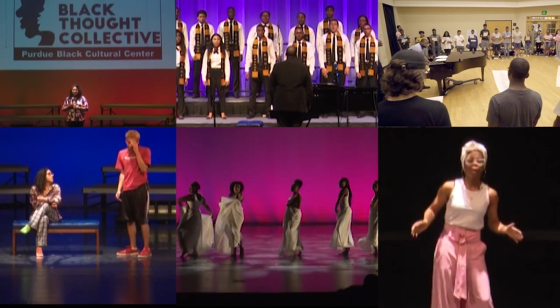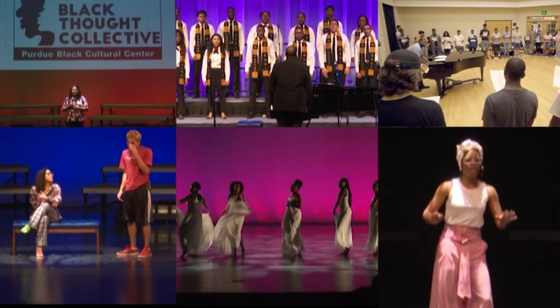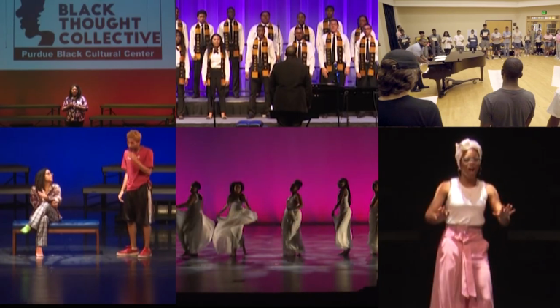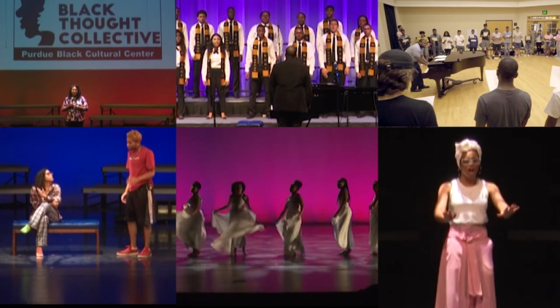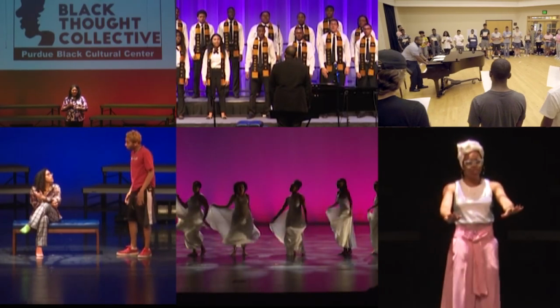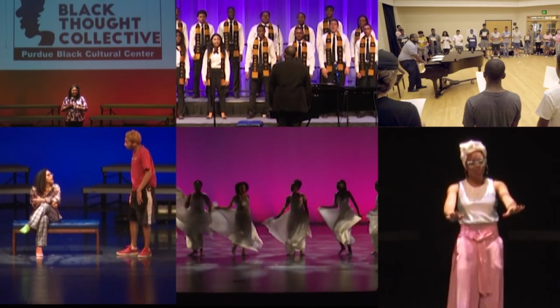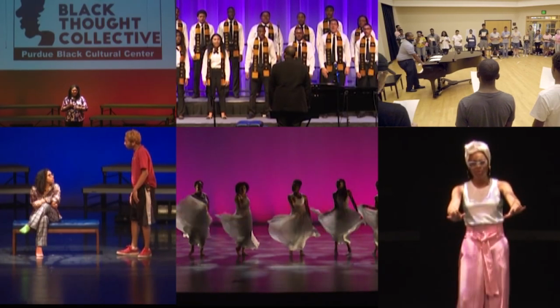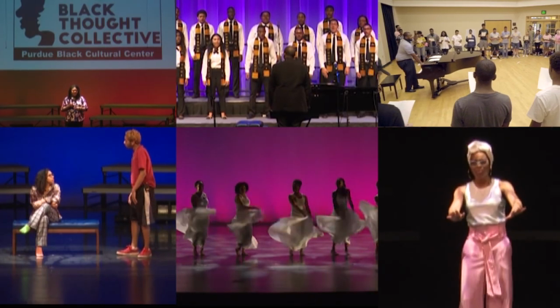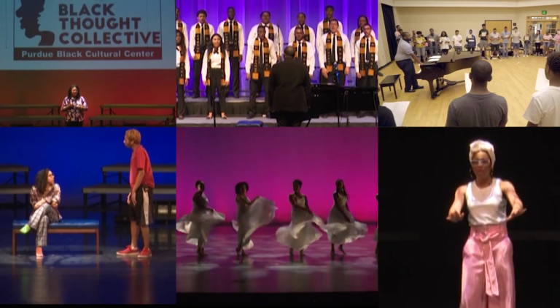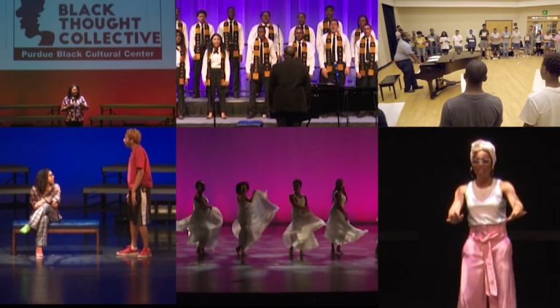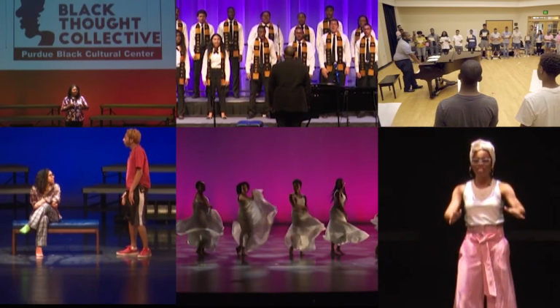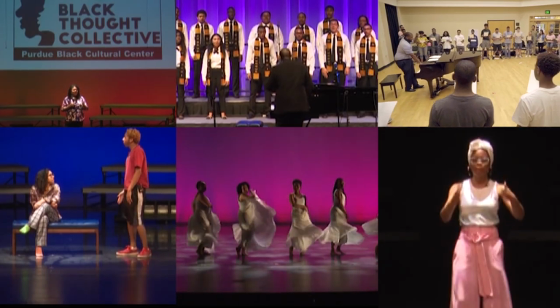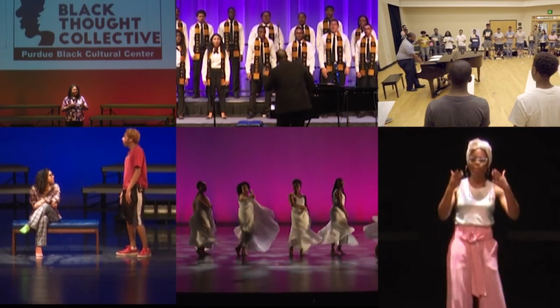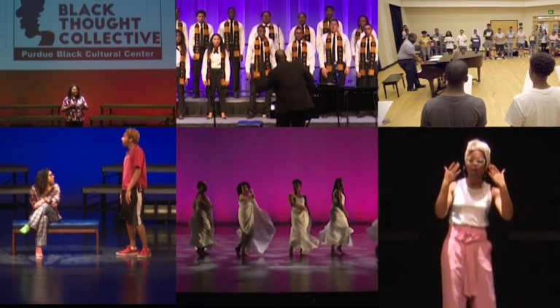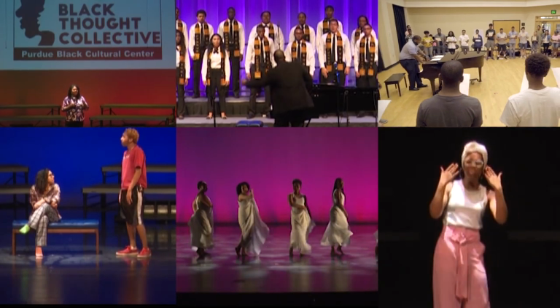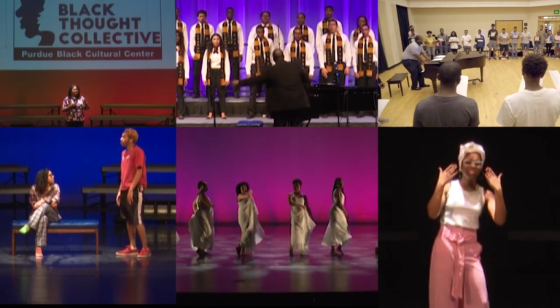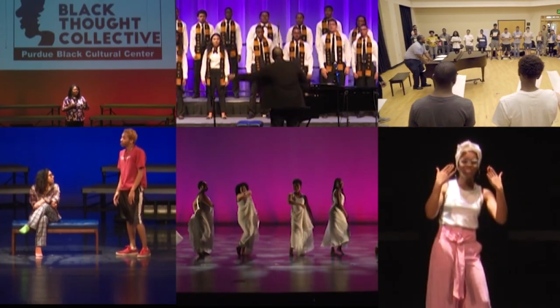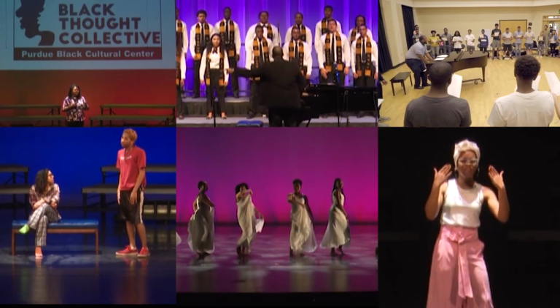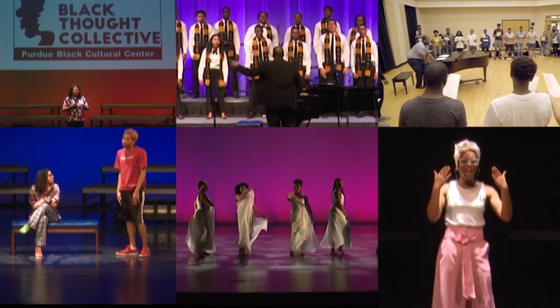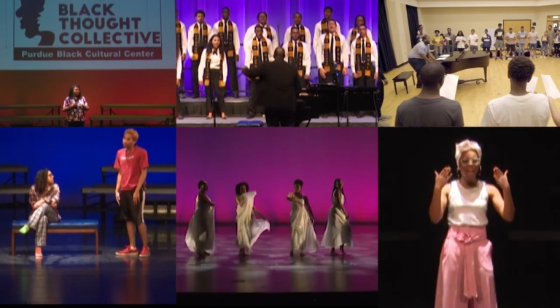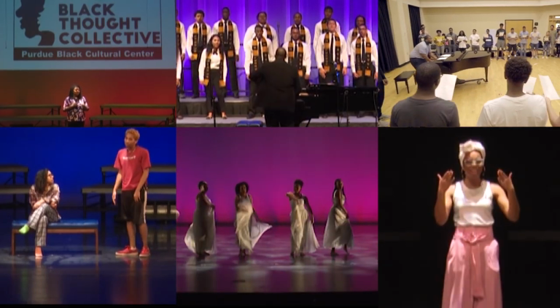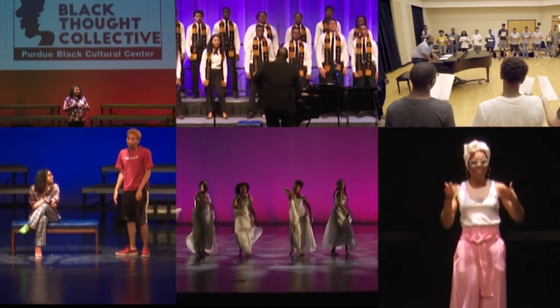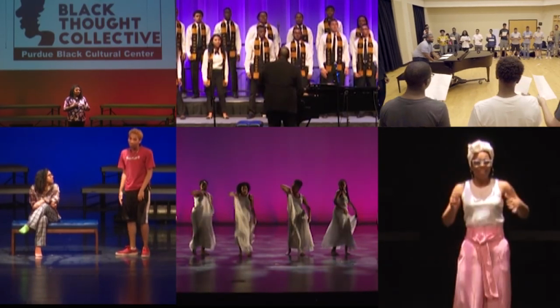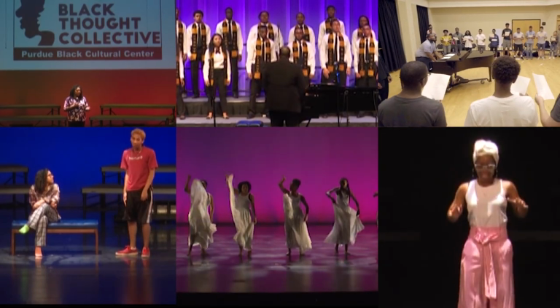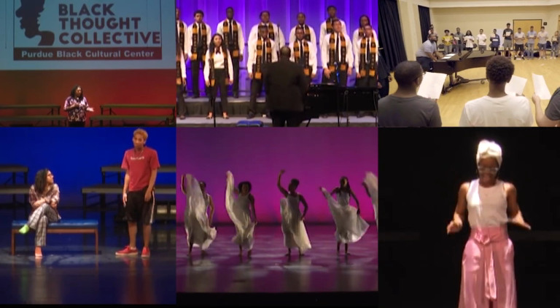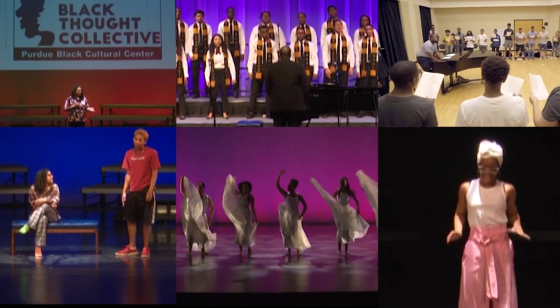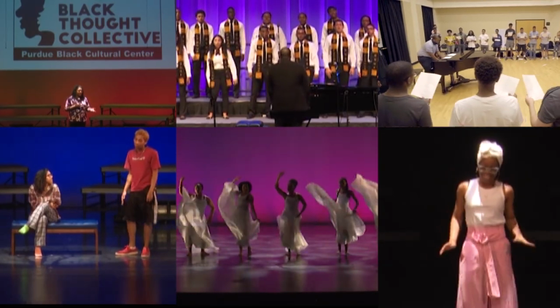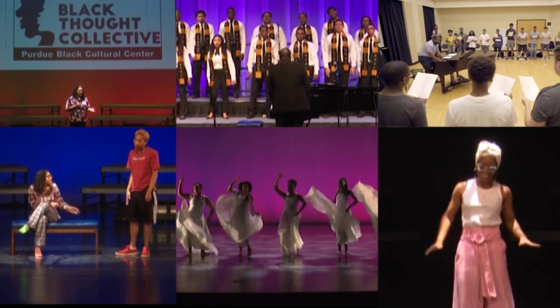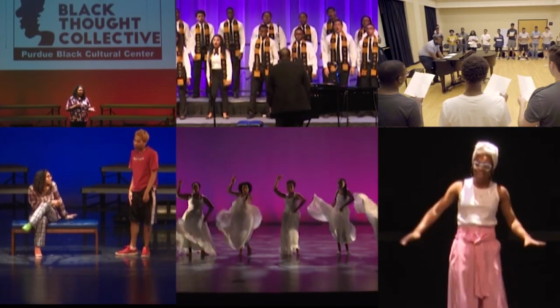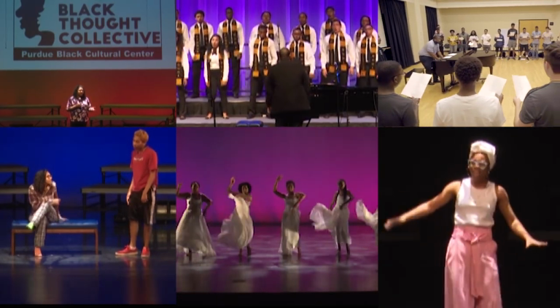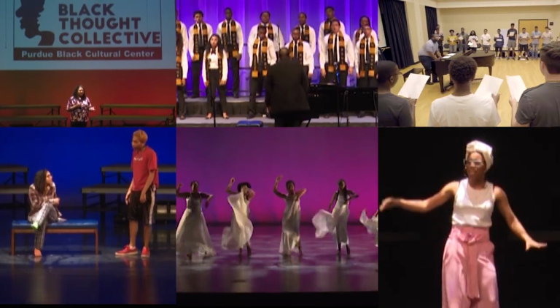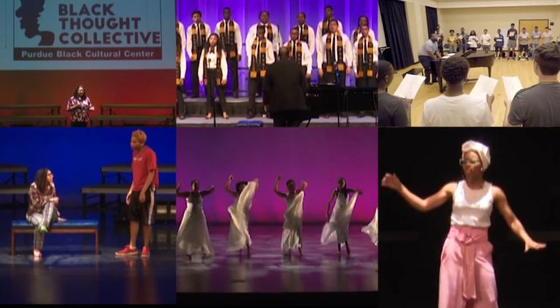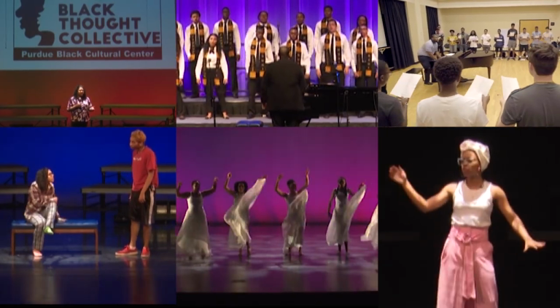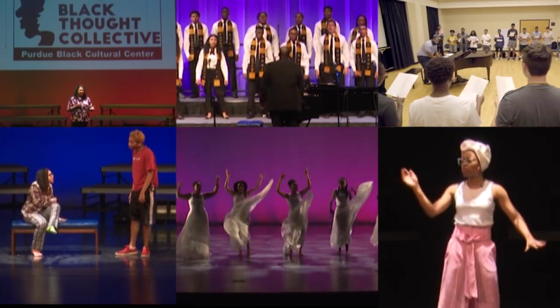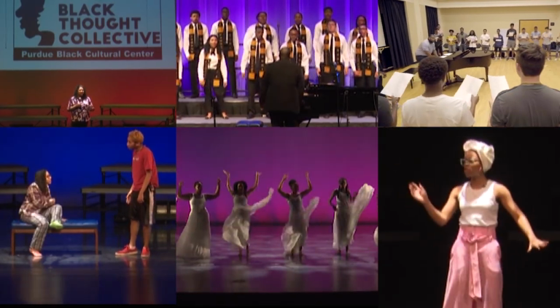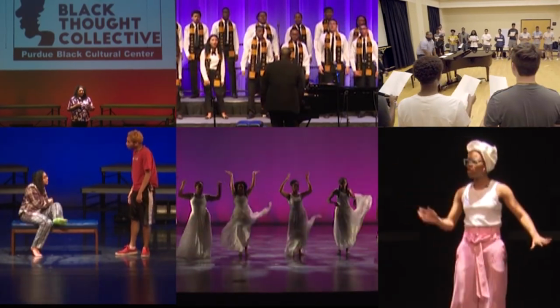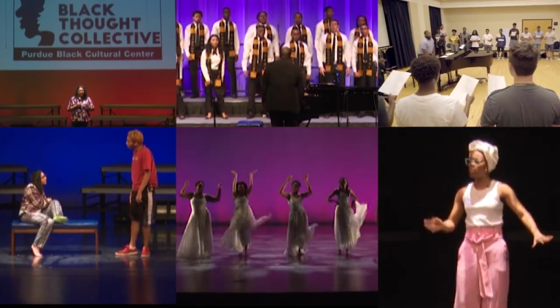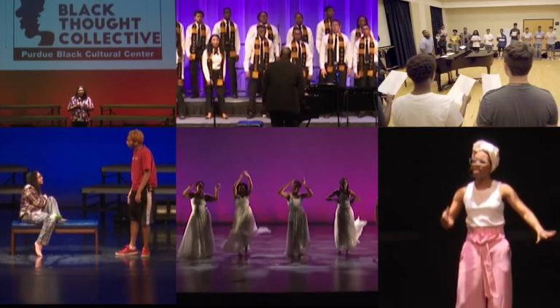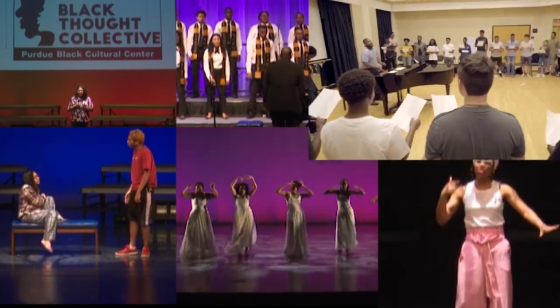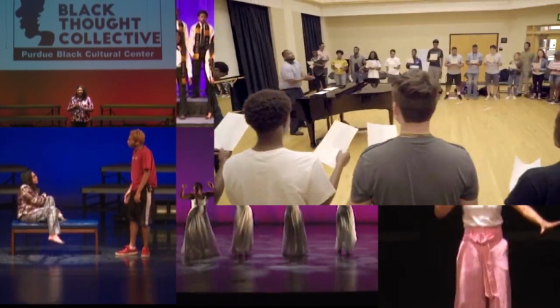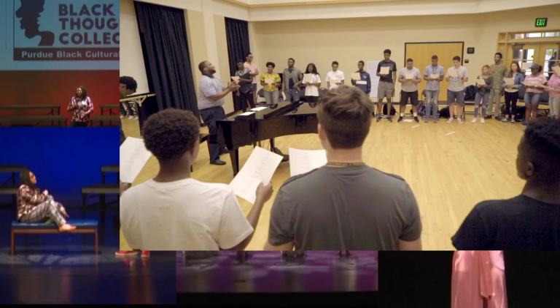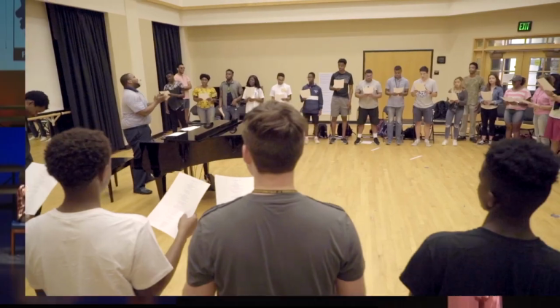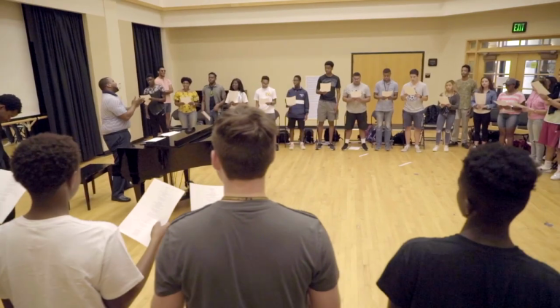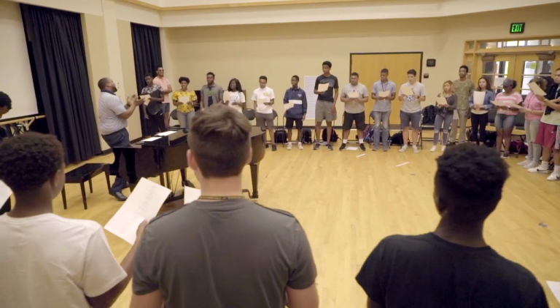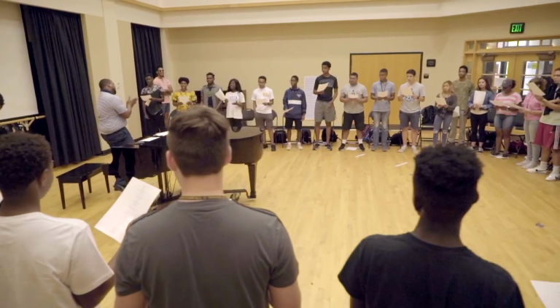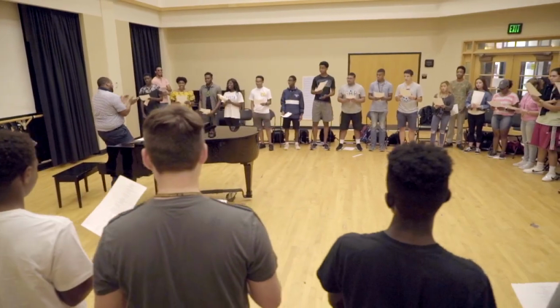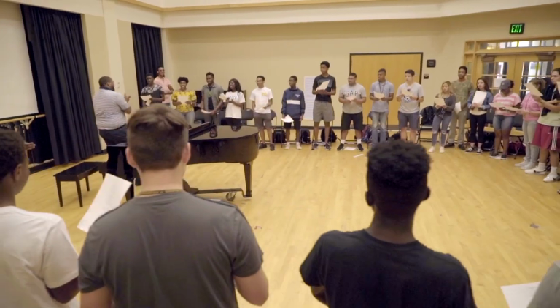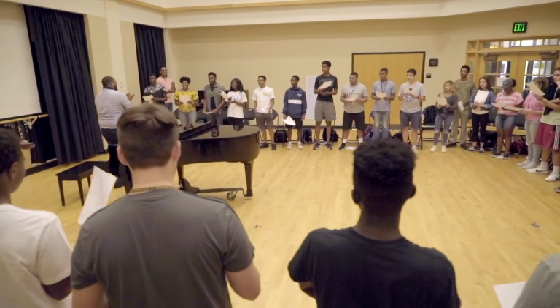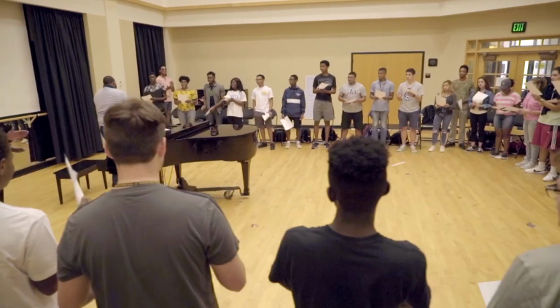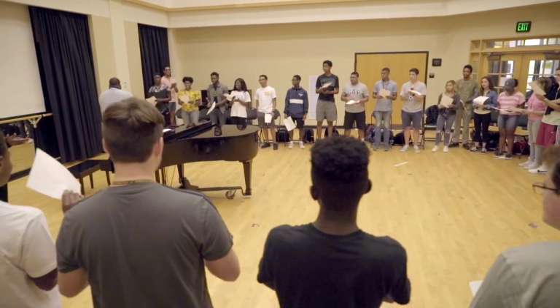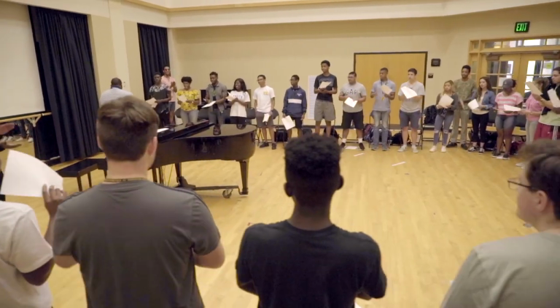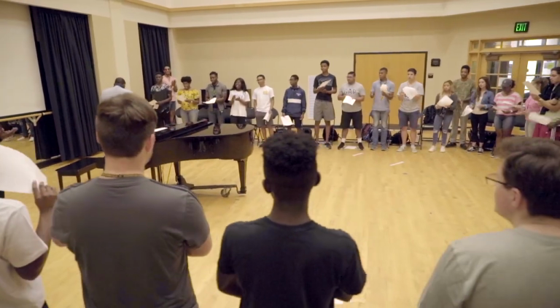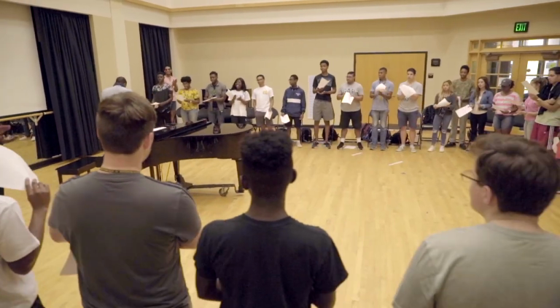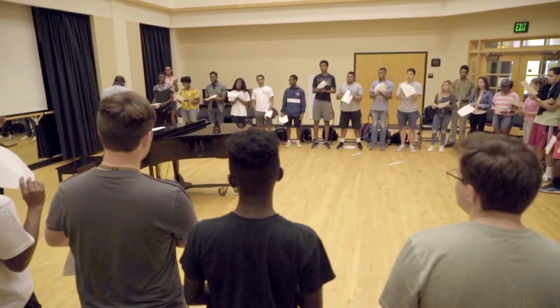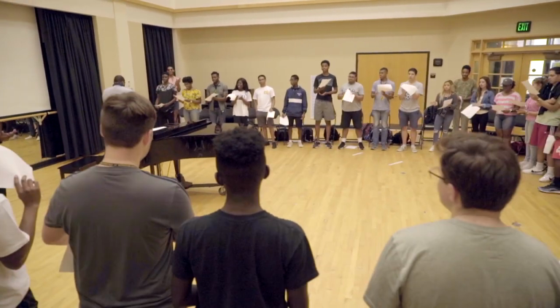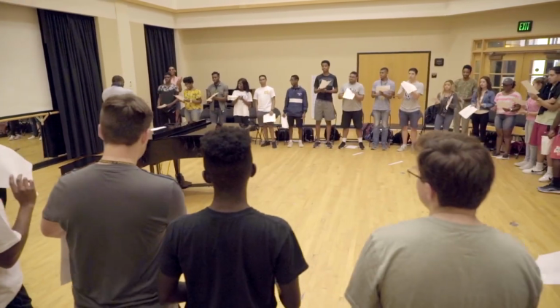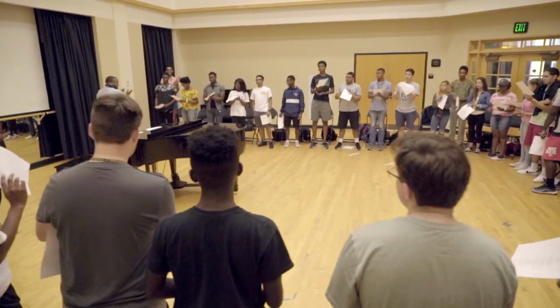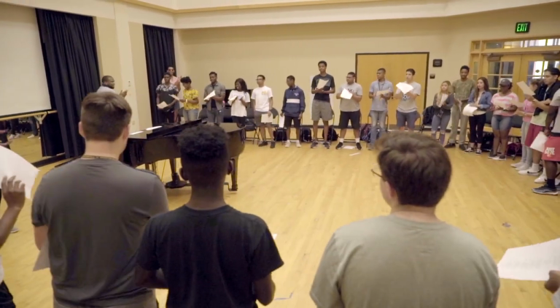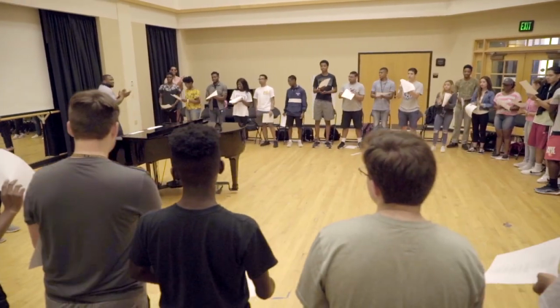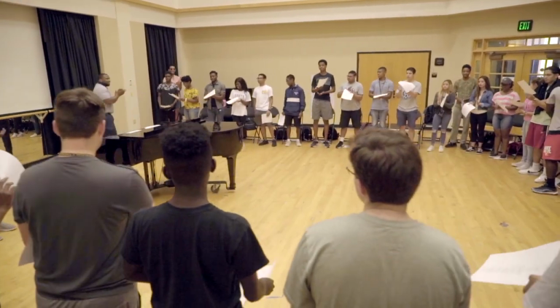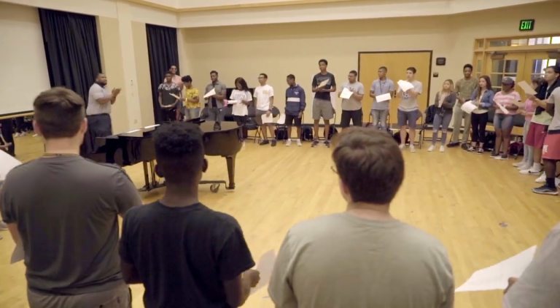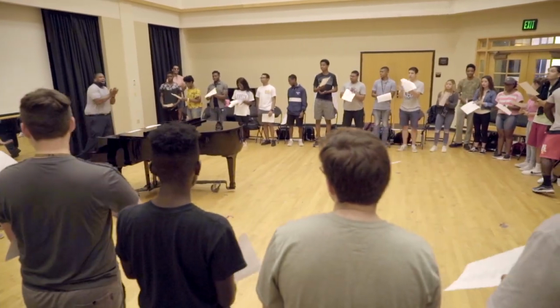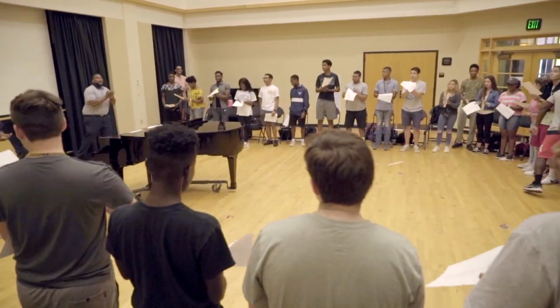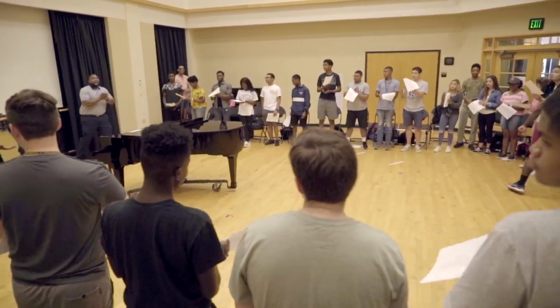One of our hallmark programs is what I call the heartbeat of the Black Cultural Center, which is our performing arts ensembles. The ensemble groups rehearse and perform in the Antonio and Betty Zamora studio on the first floor.